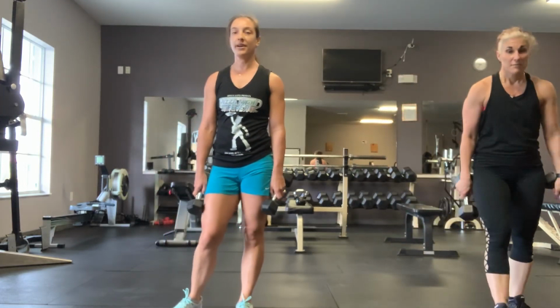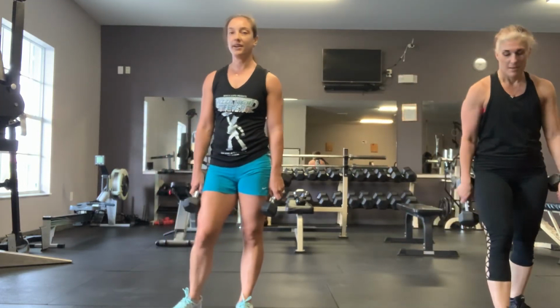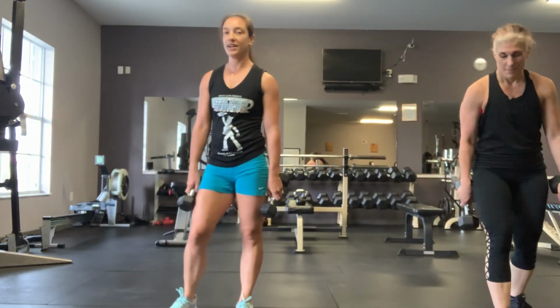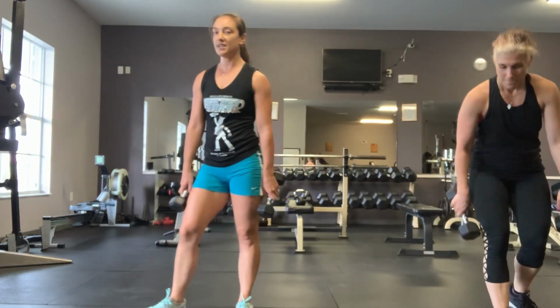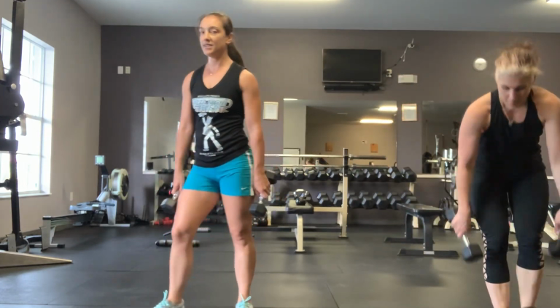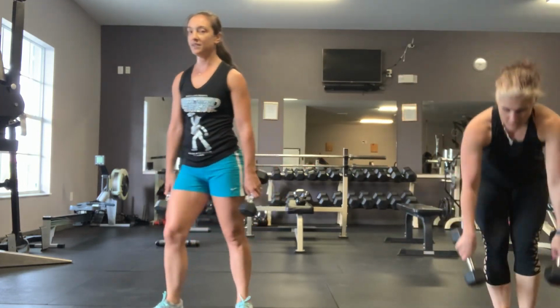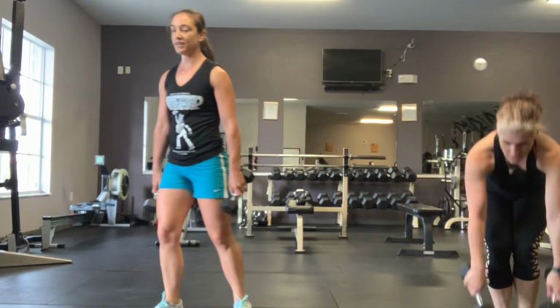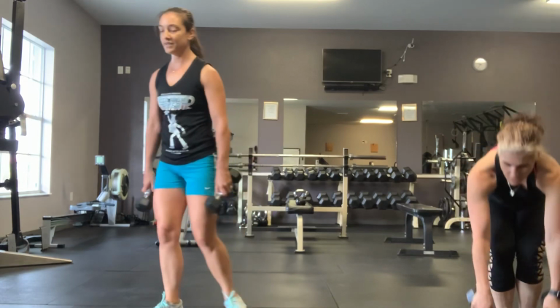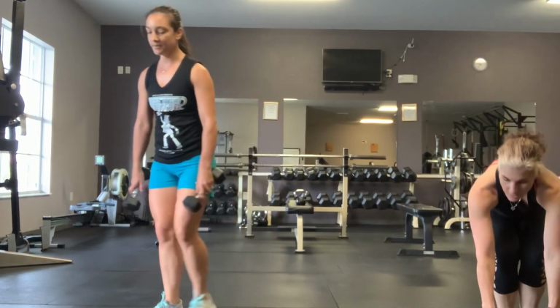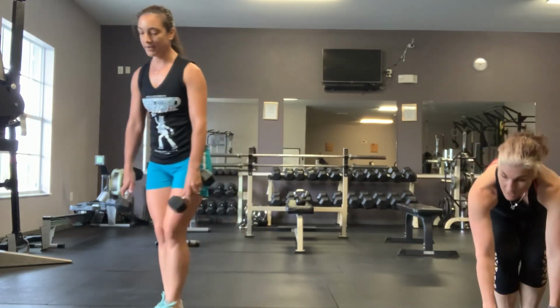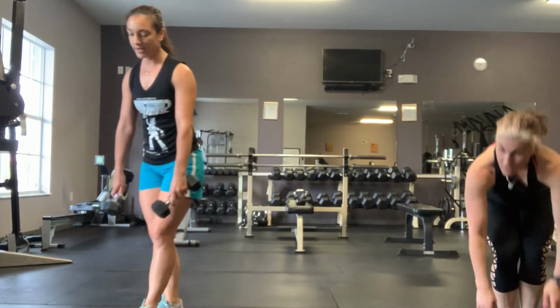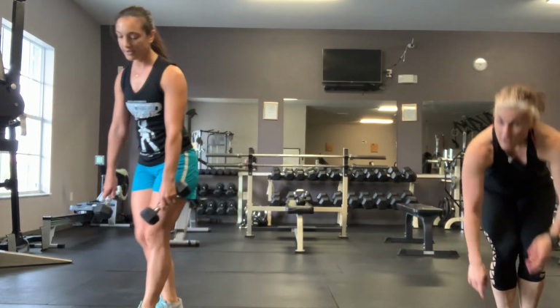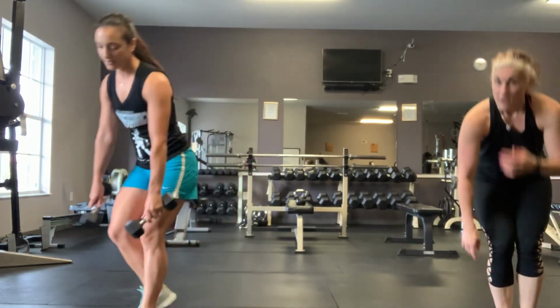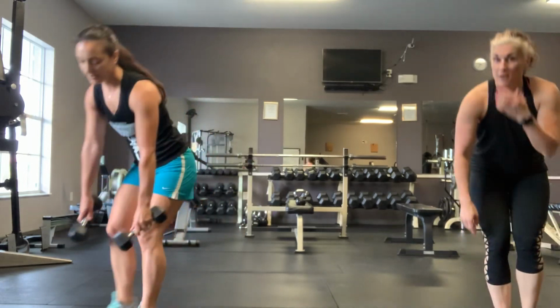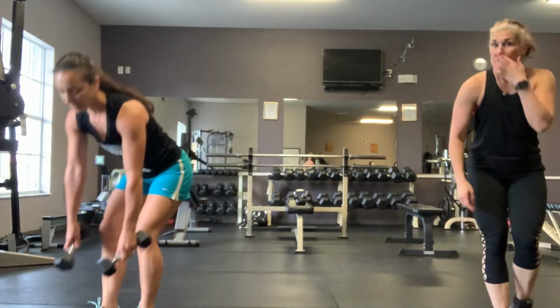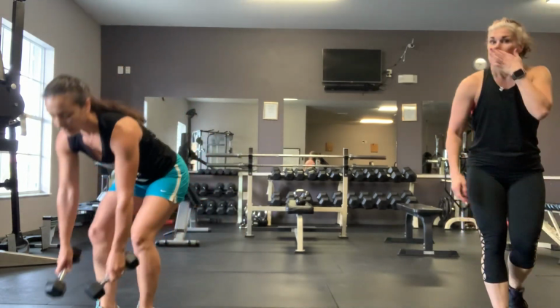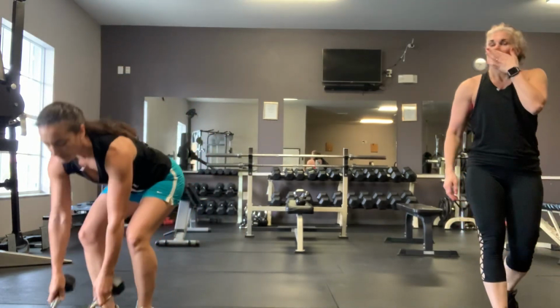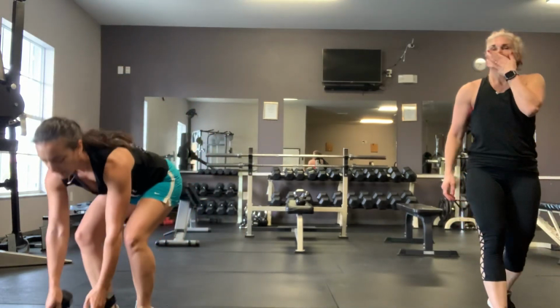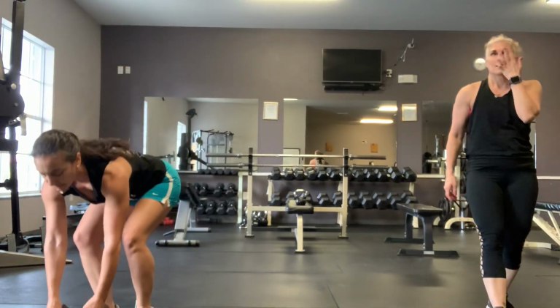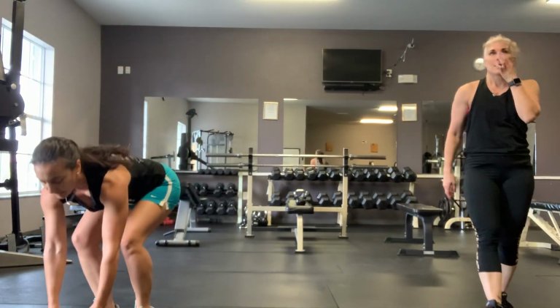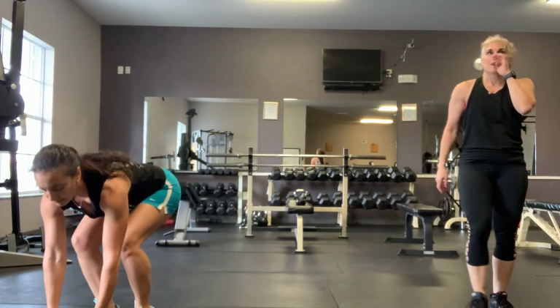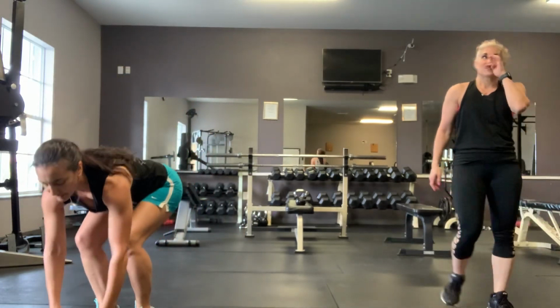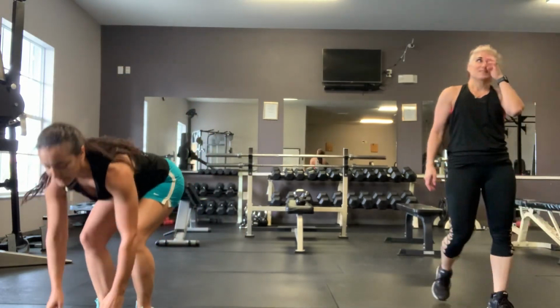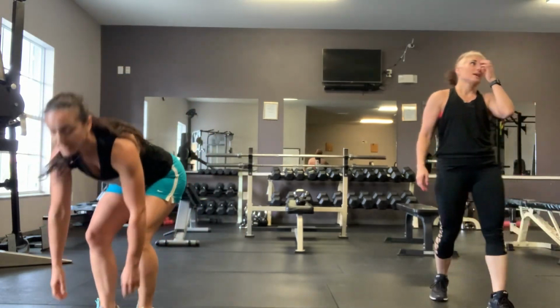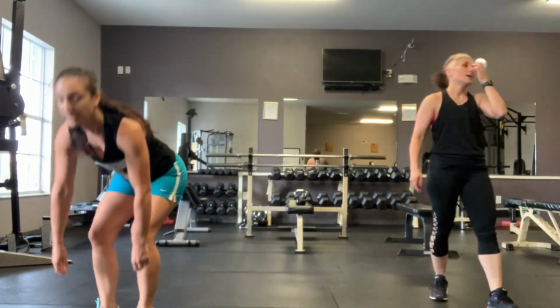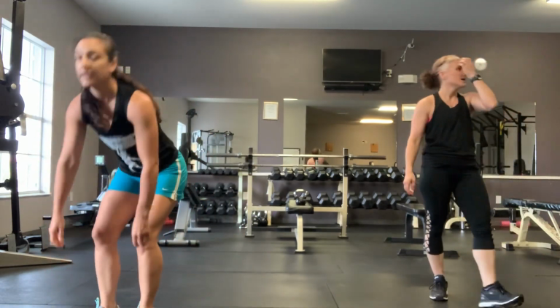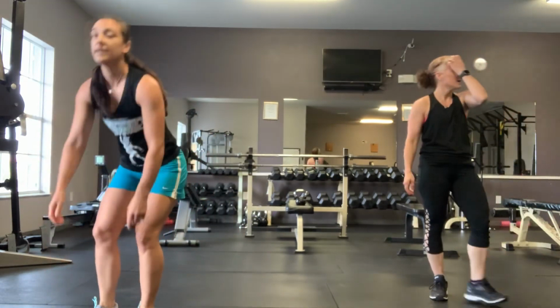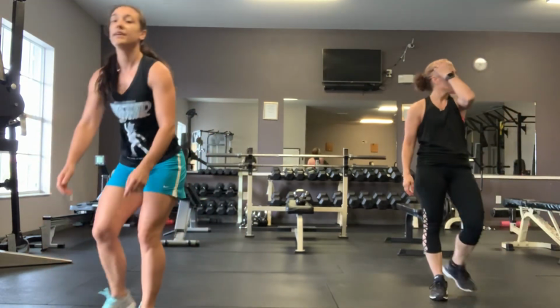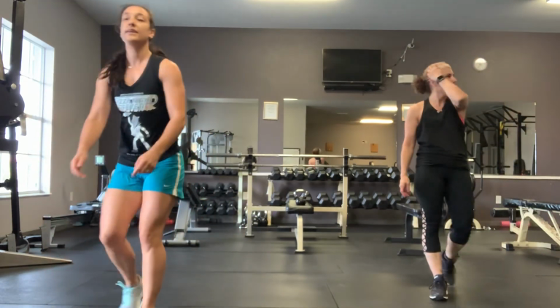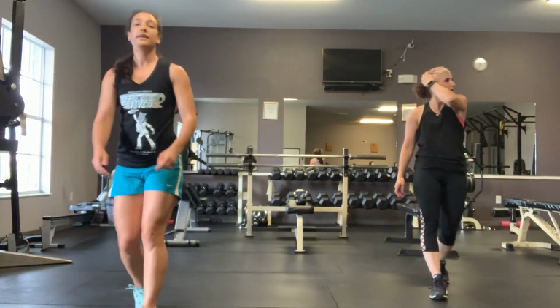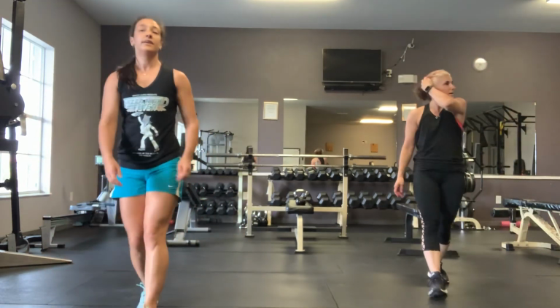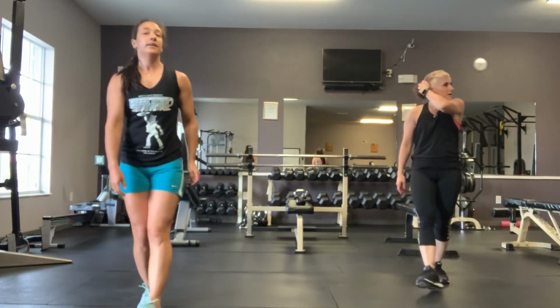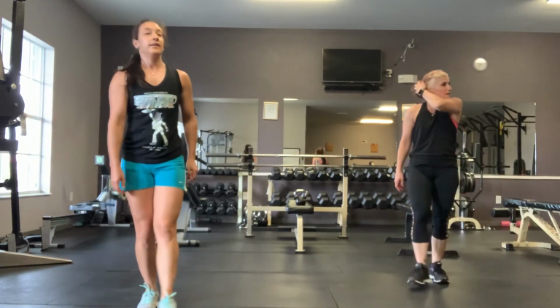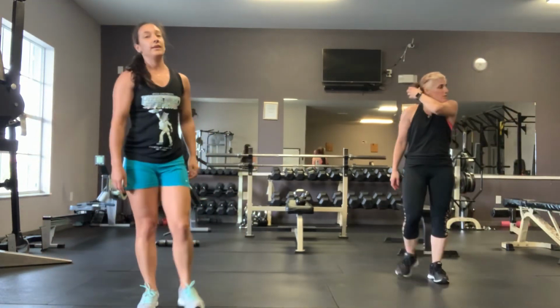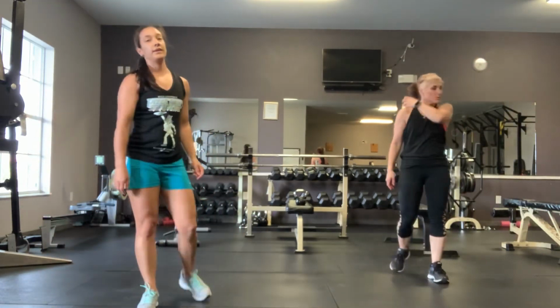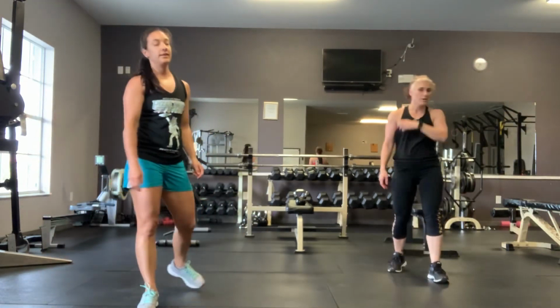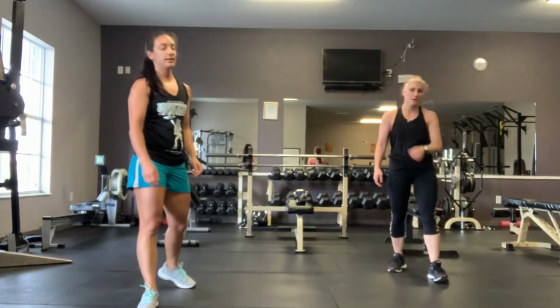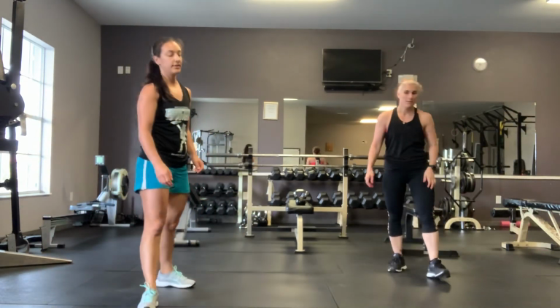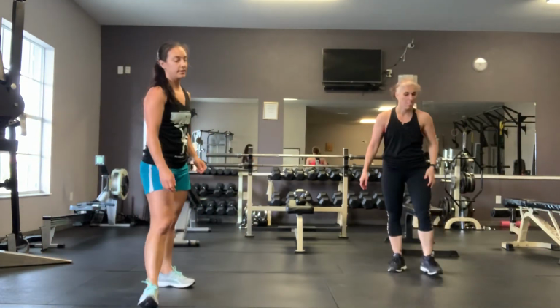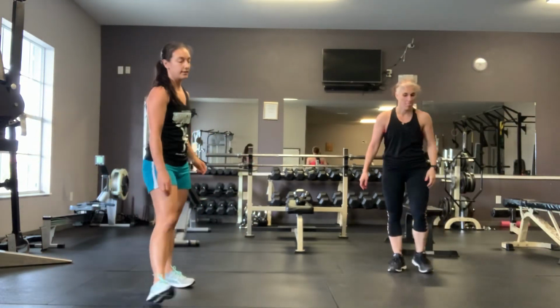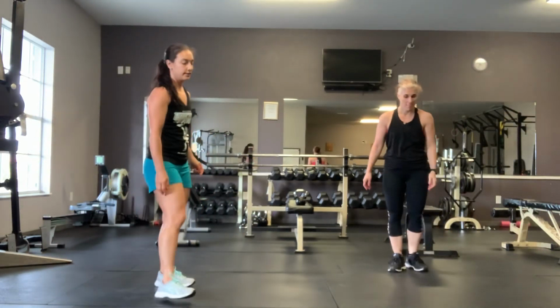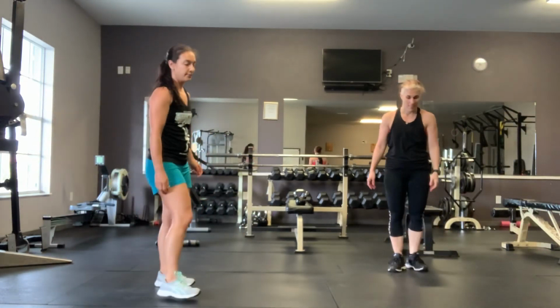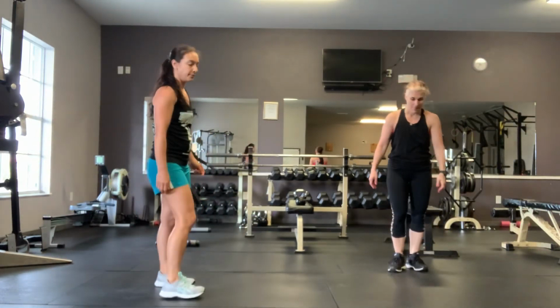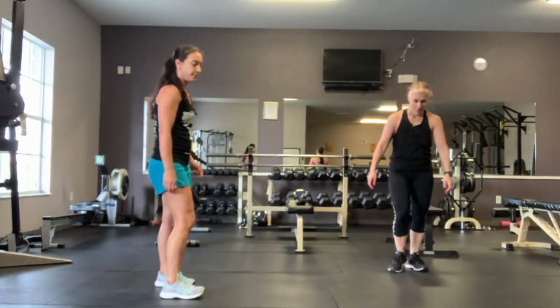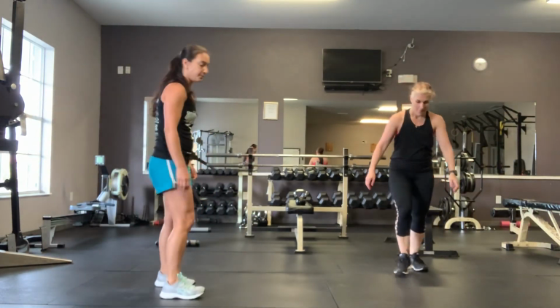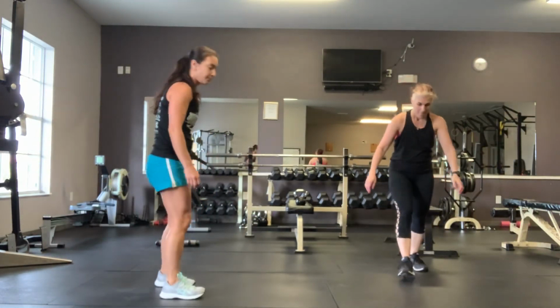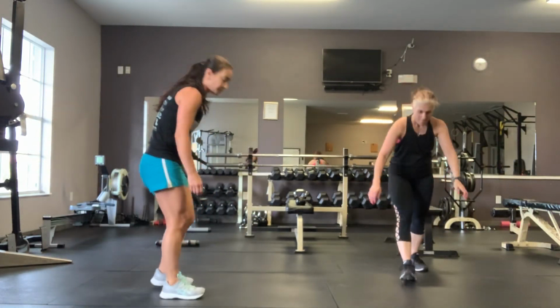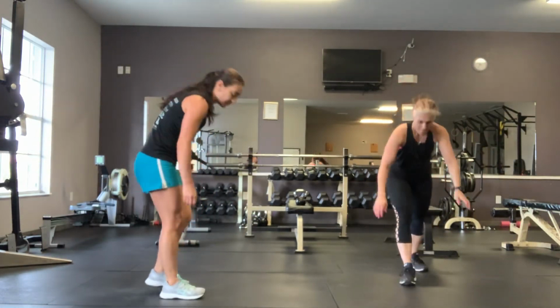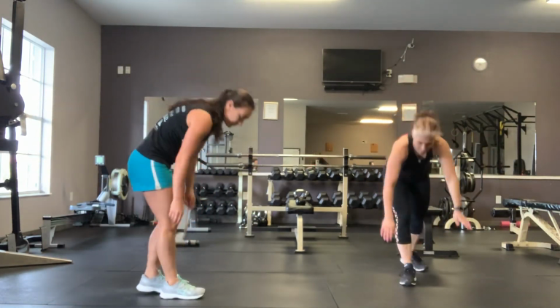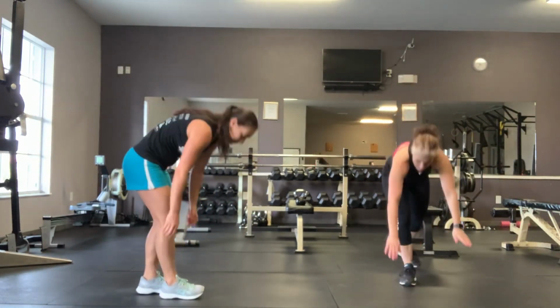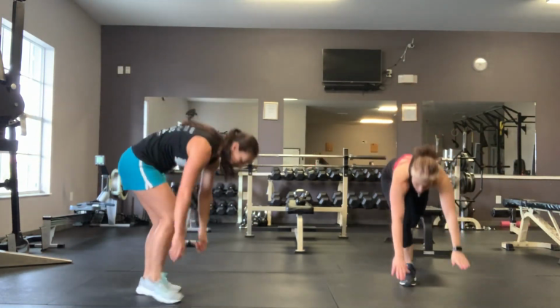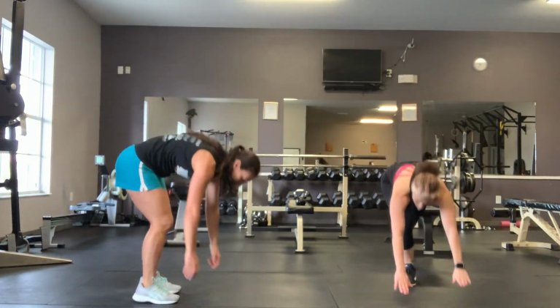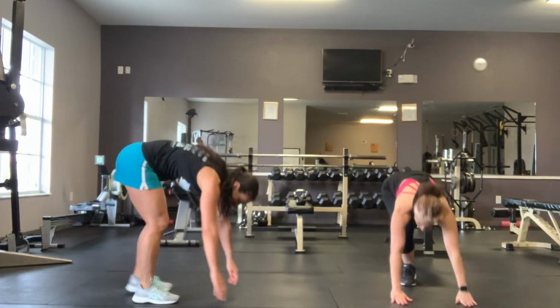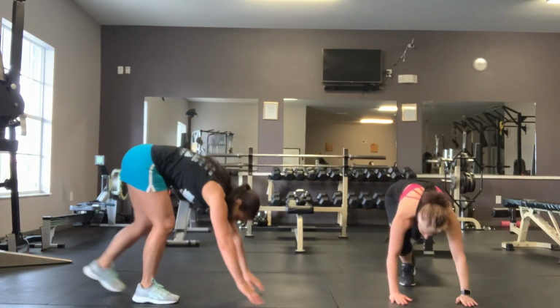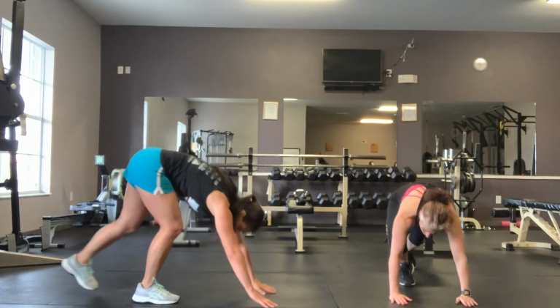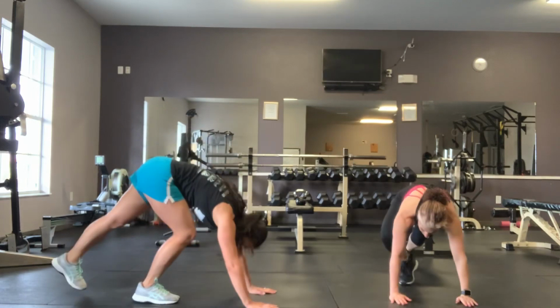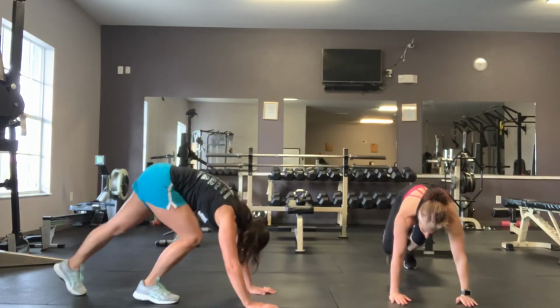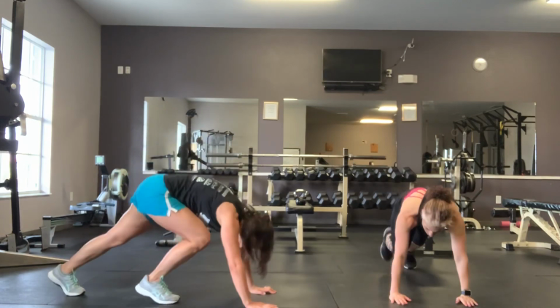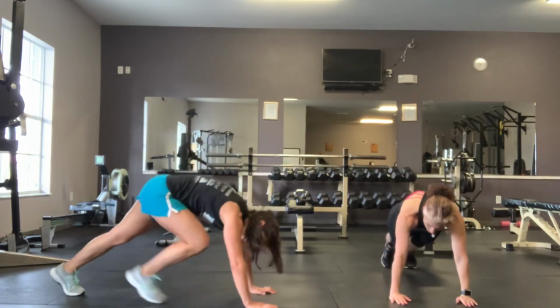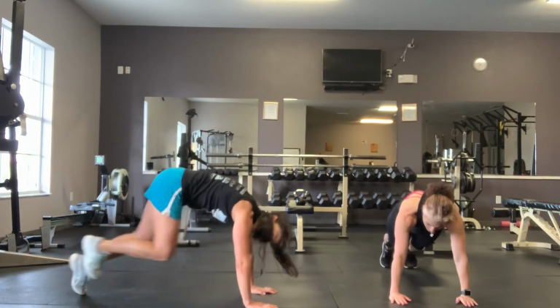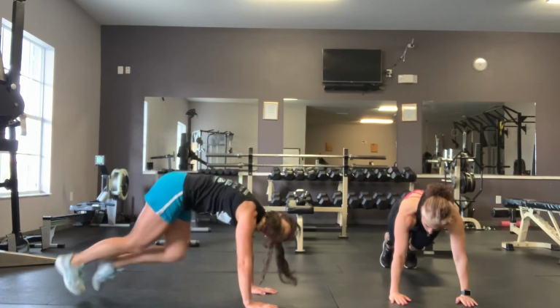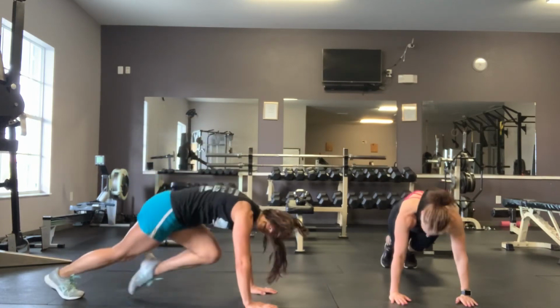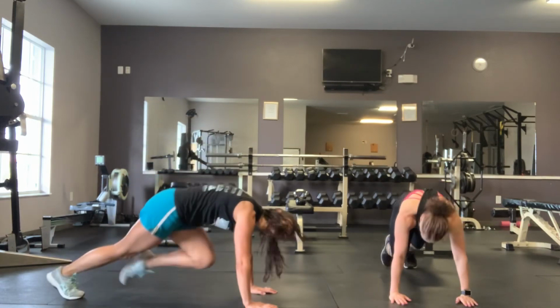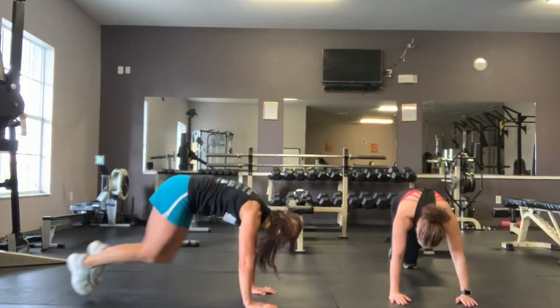Alright, we're on our last interval. Mountain climbers — come on. 3, 2, 1, here we go. This is nice.